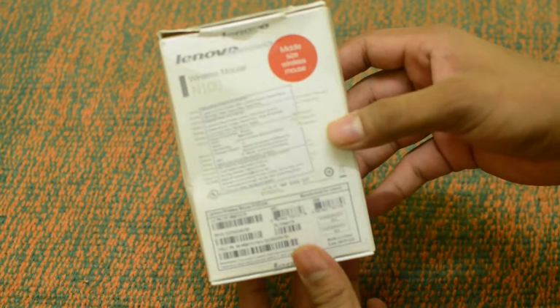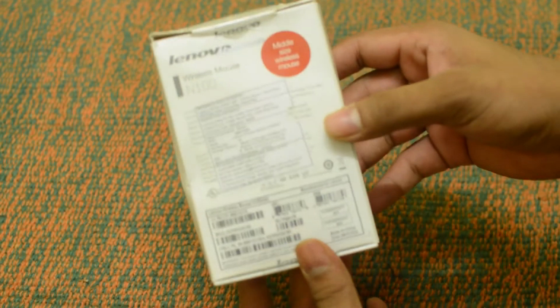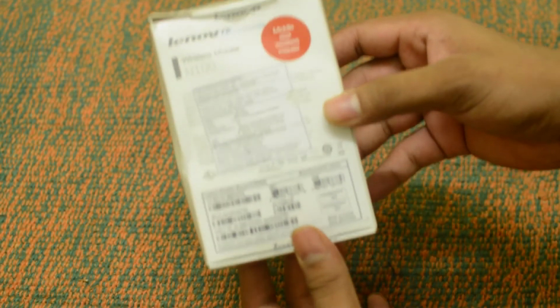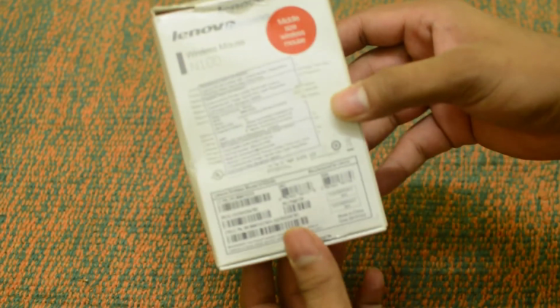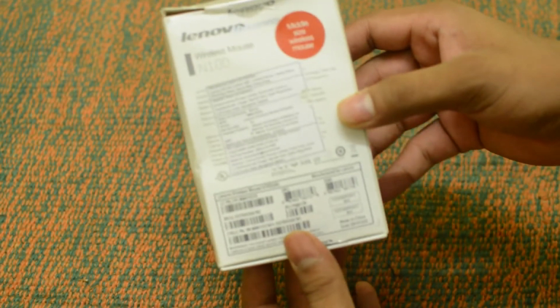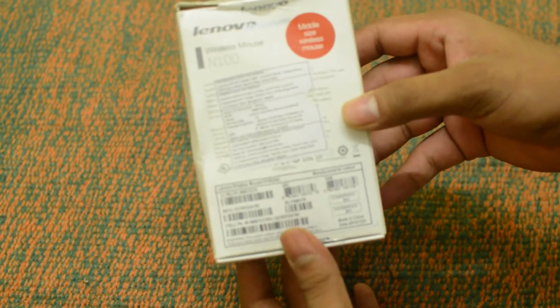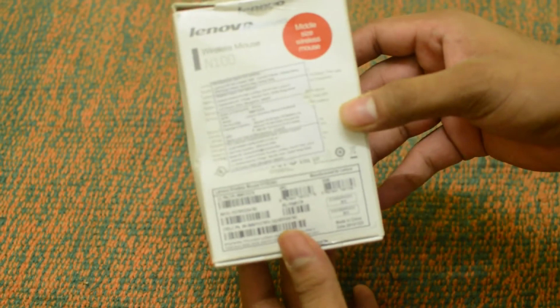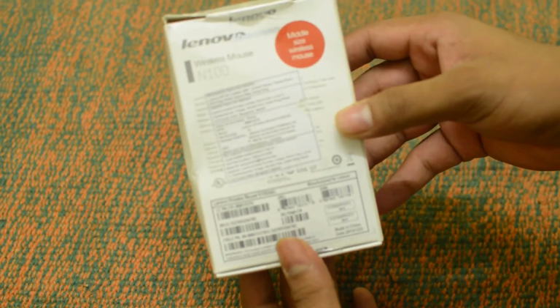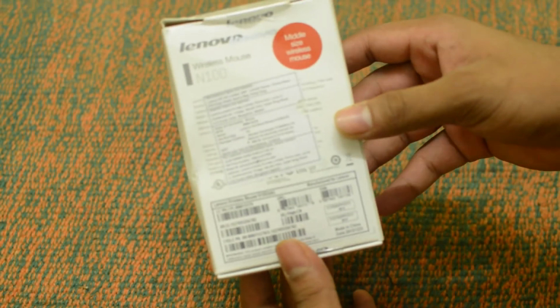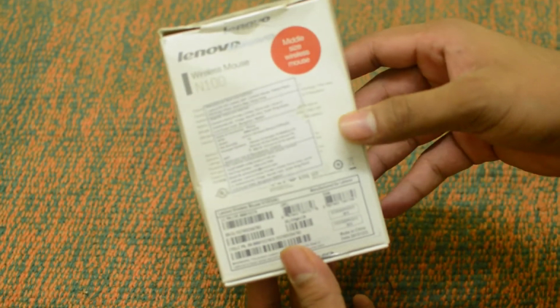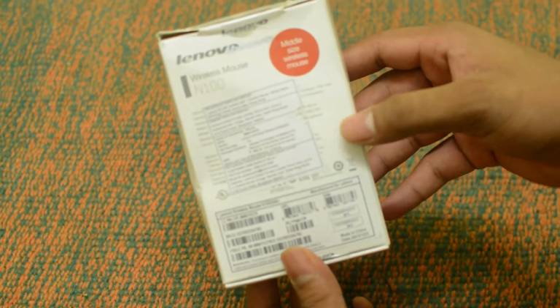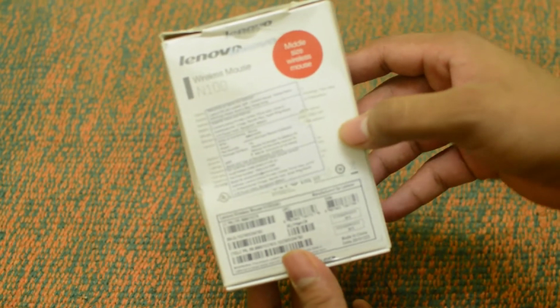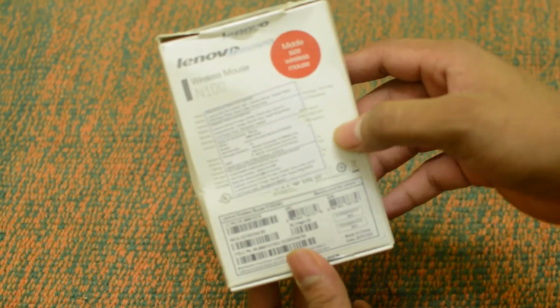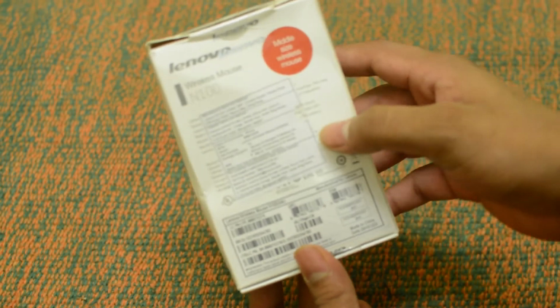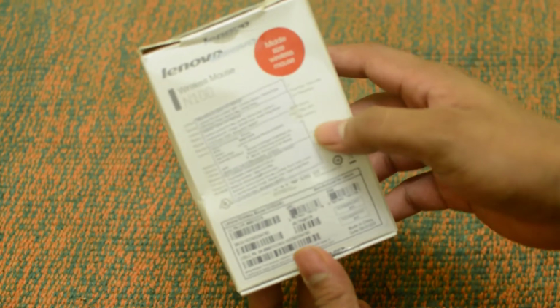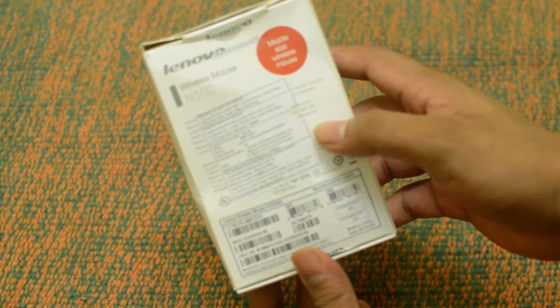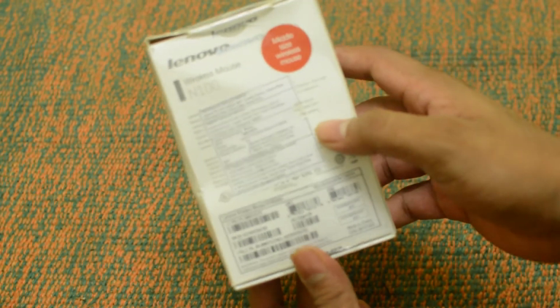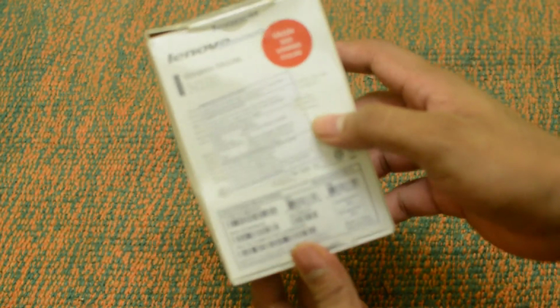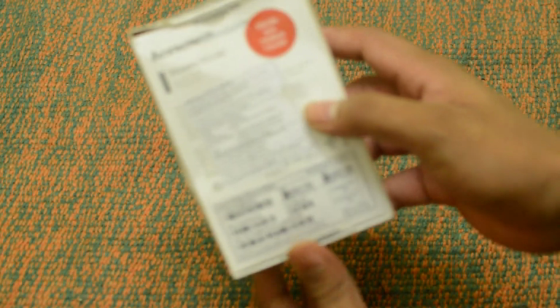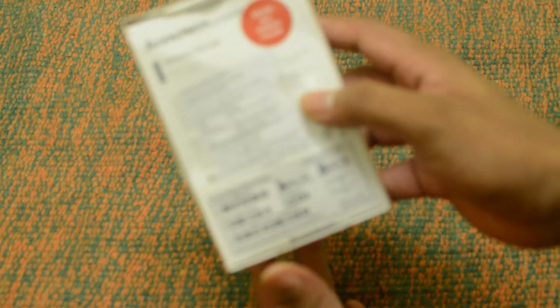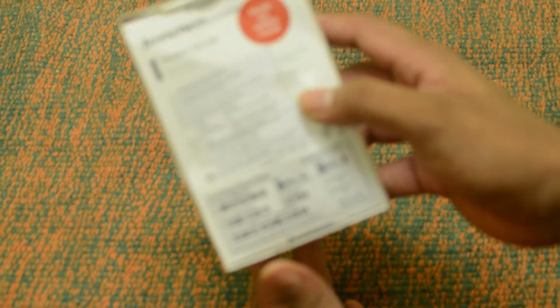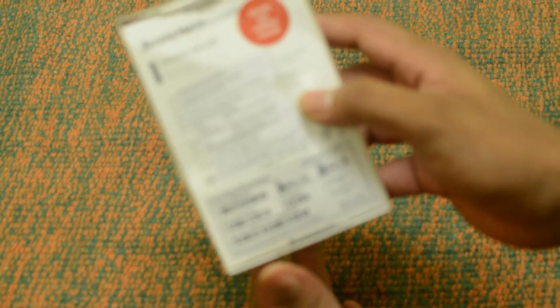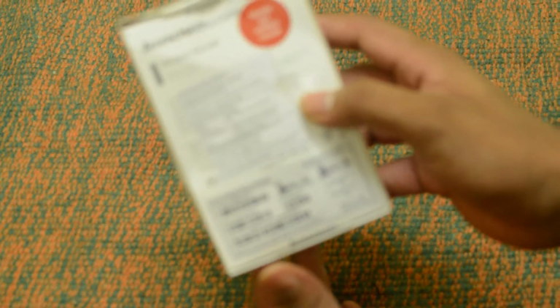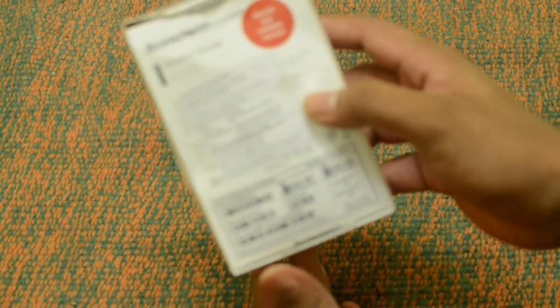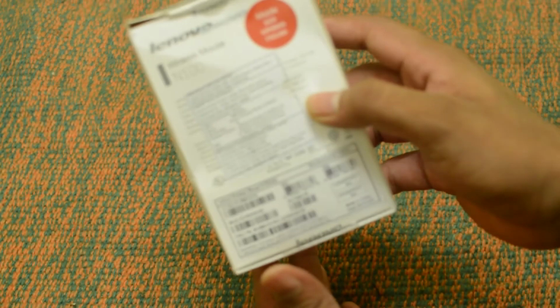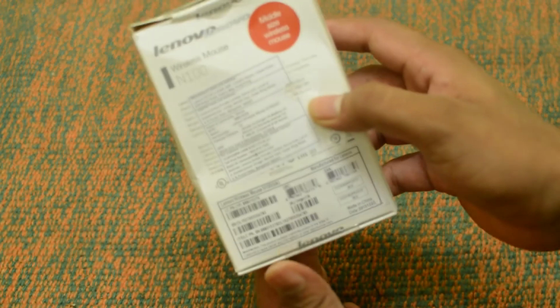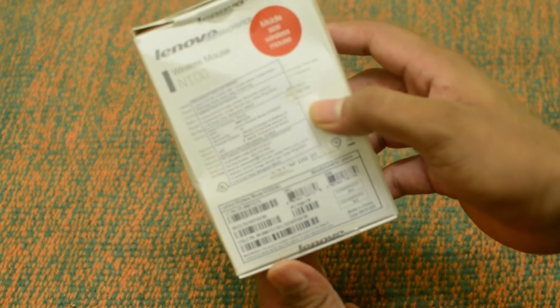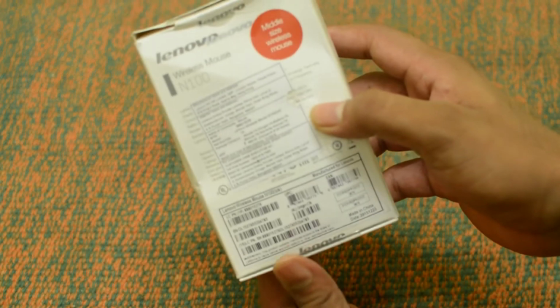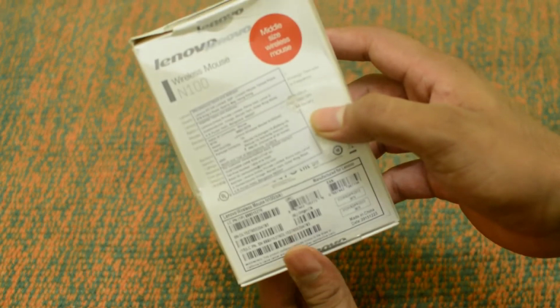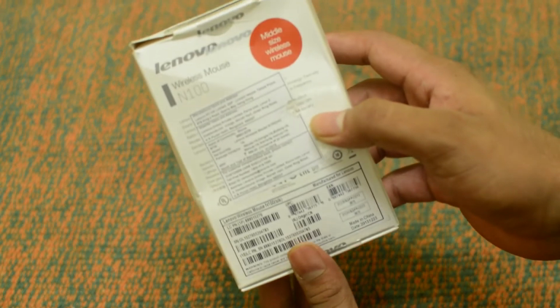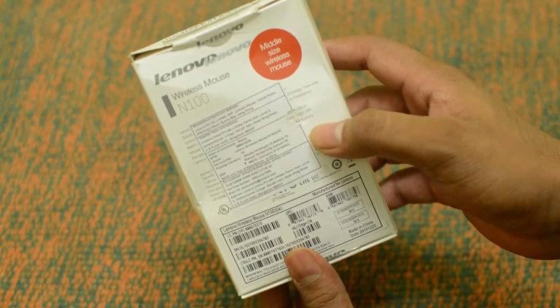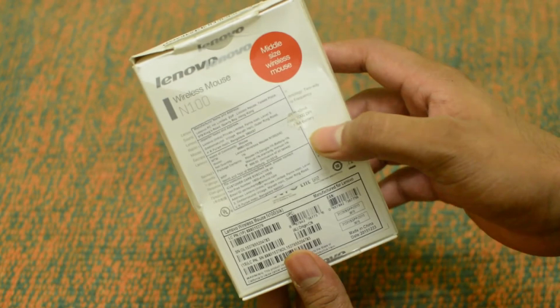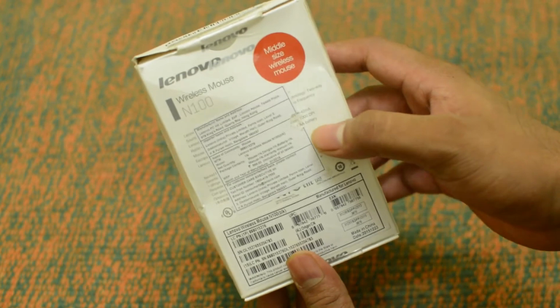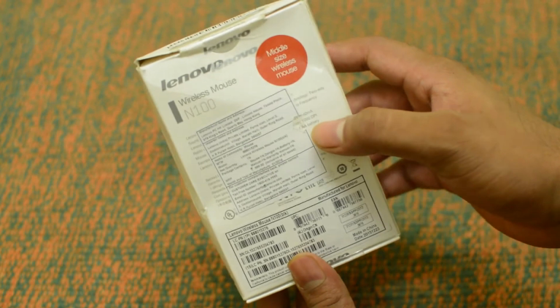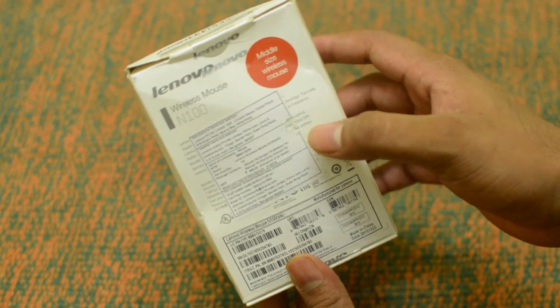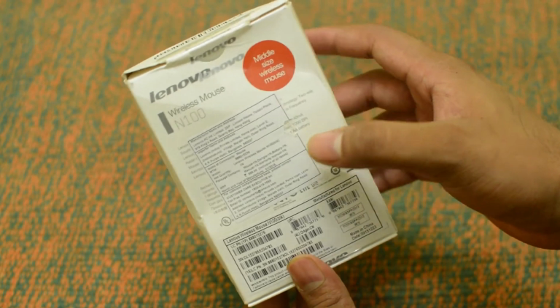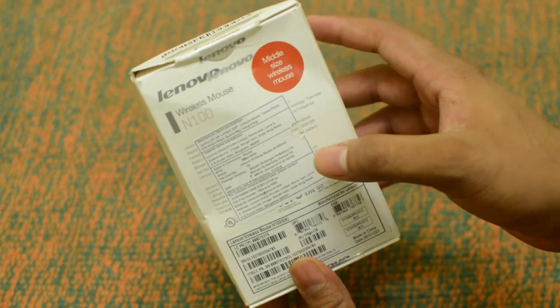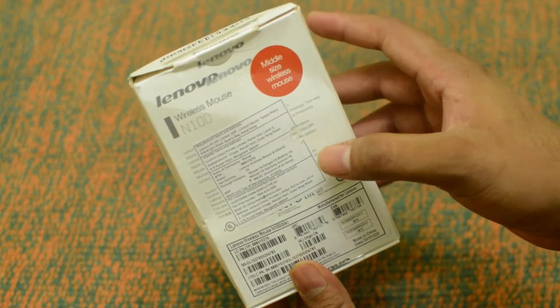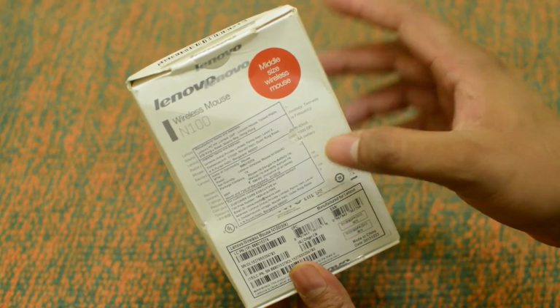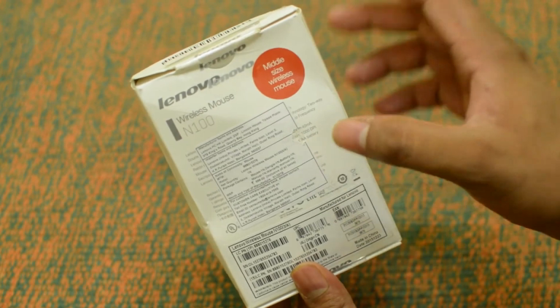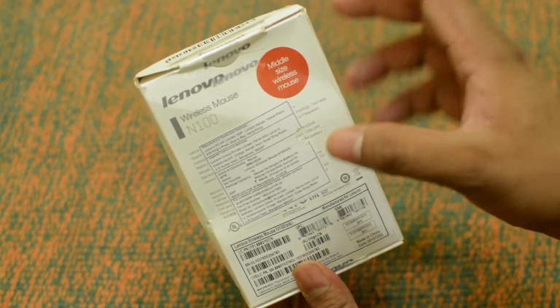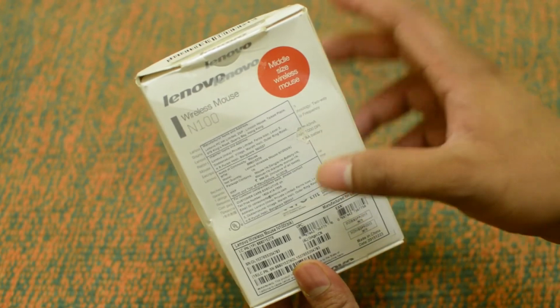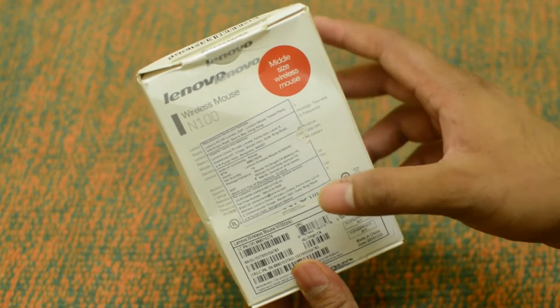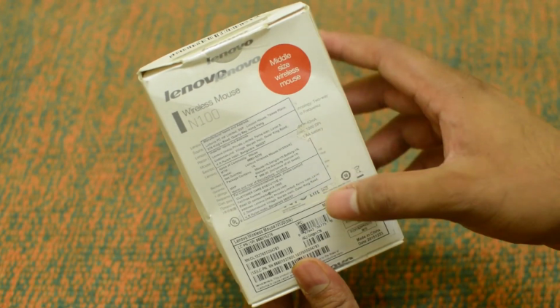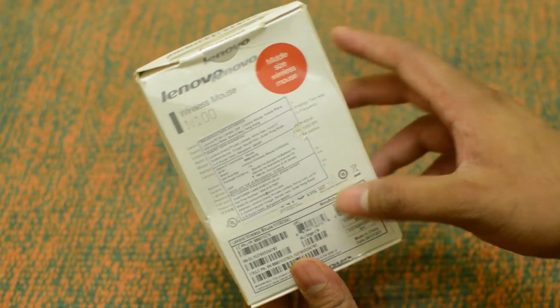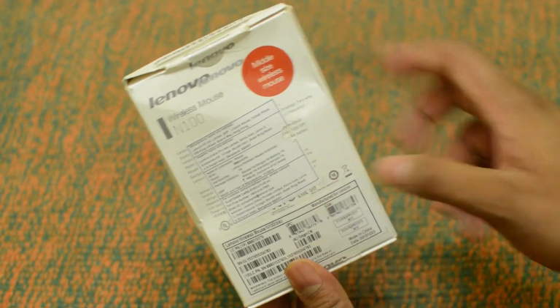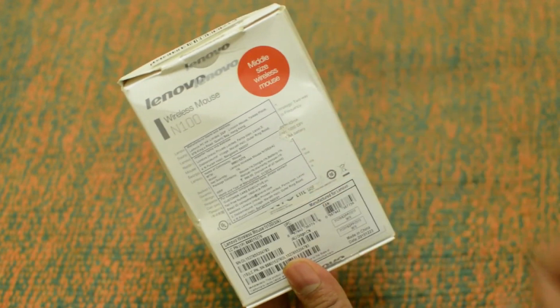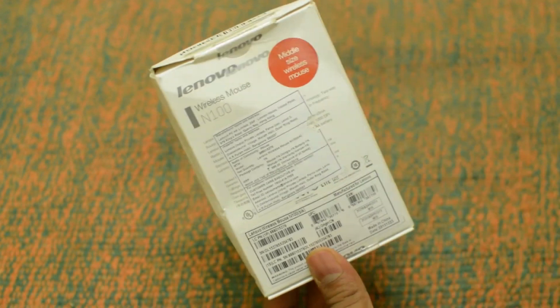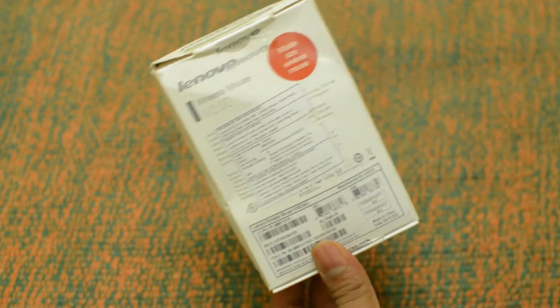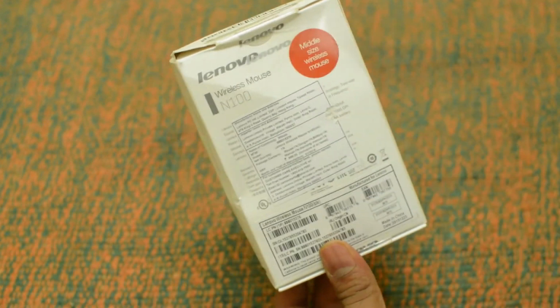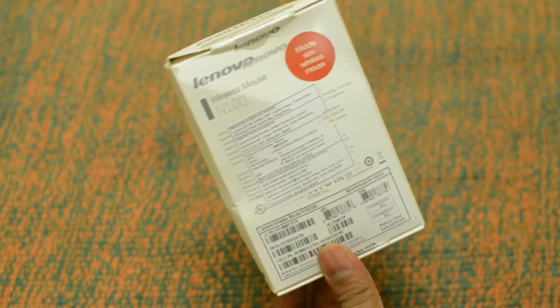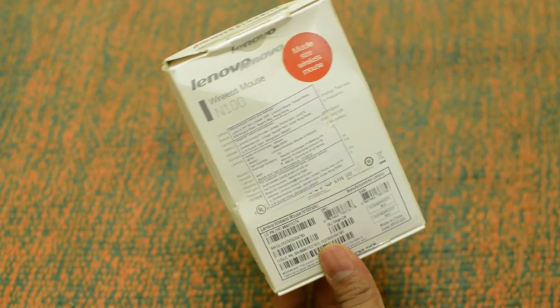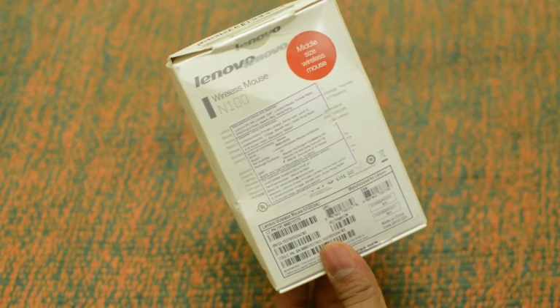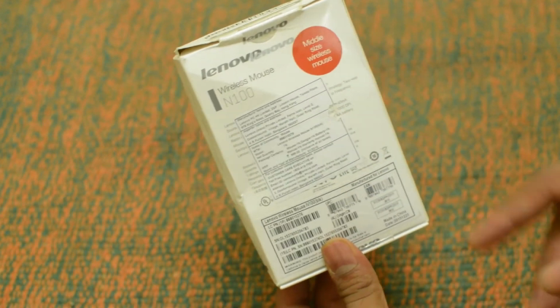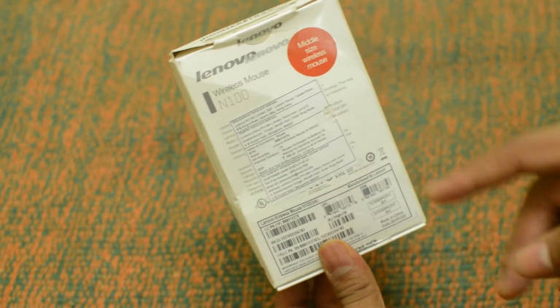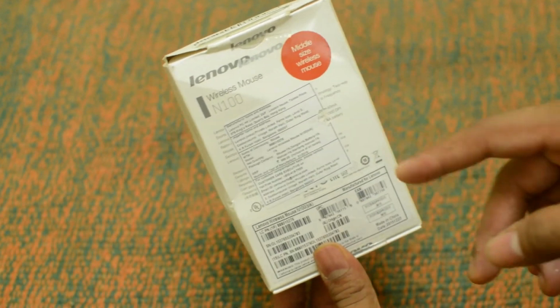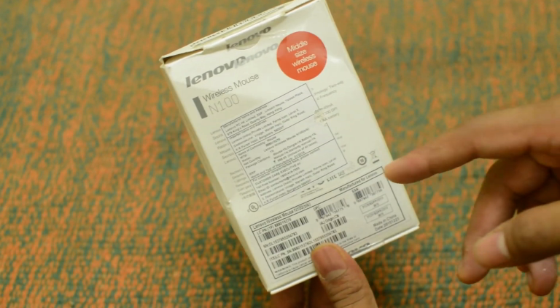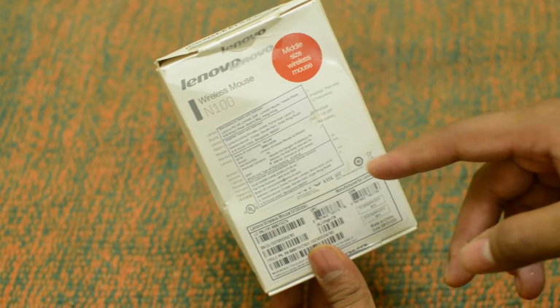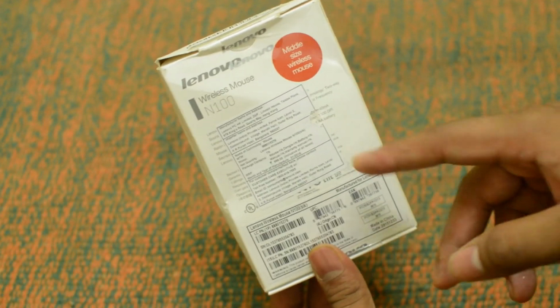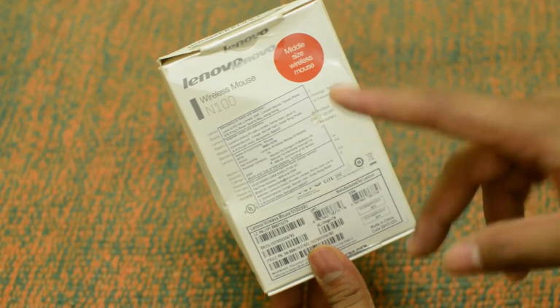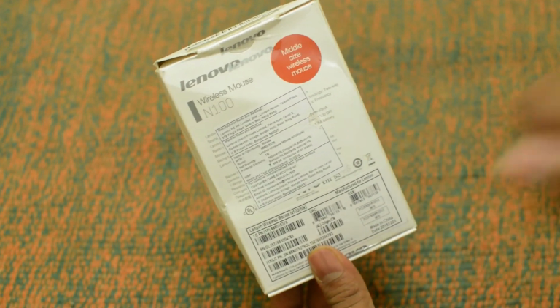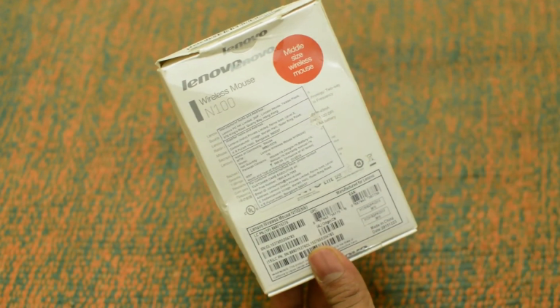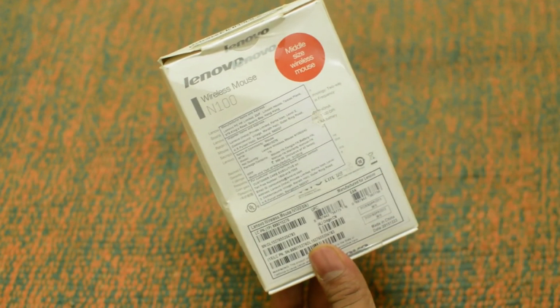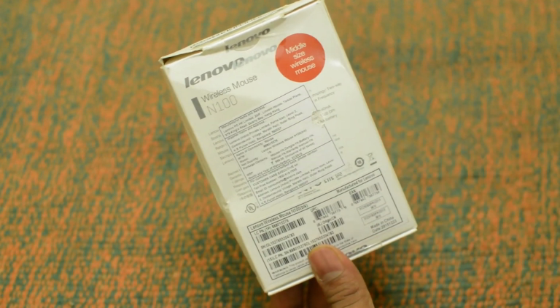On the back side you can see it has a DPI of 1000, which is a pretty decent DPI. It also has a range of around 10 meters.